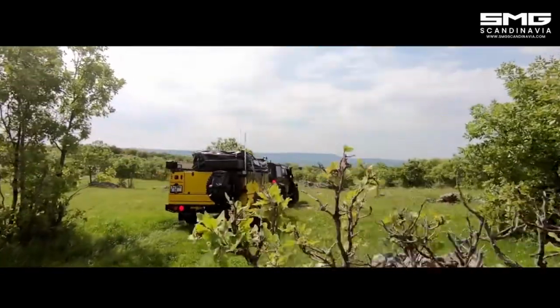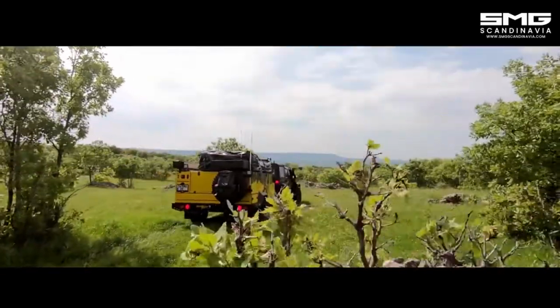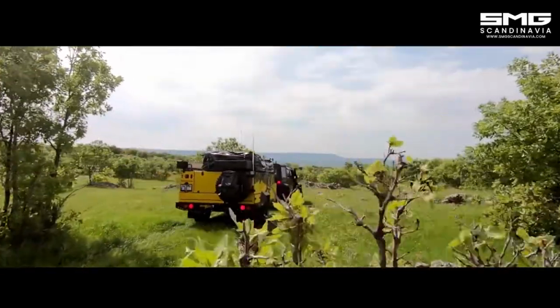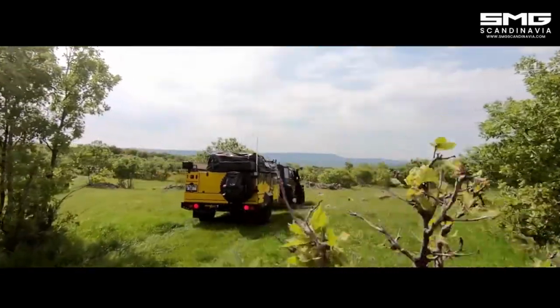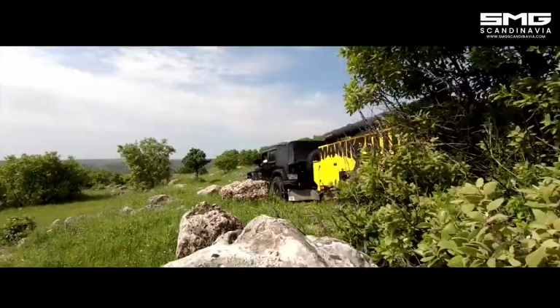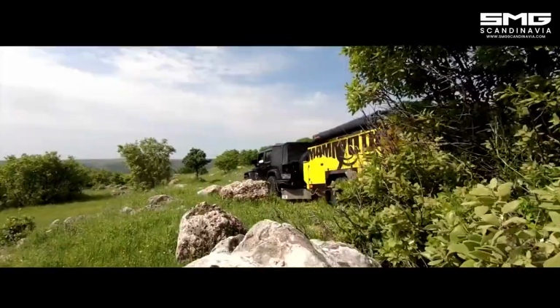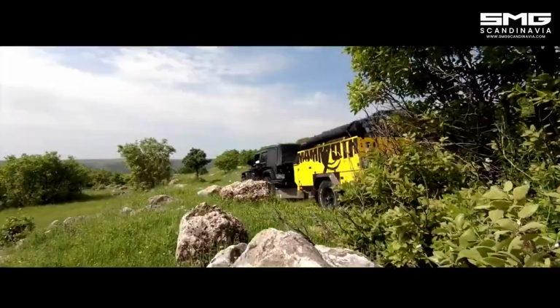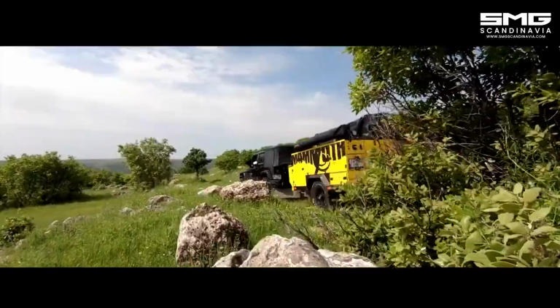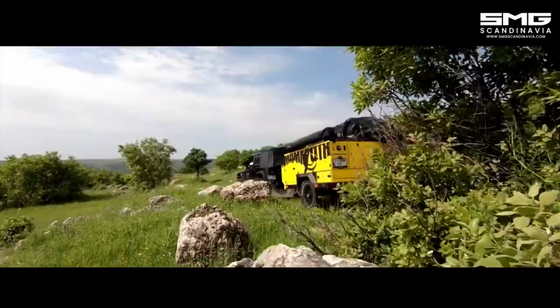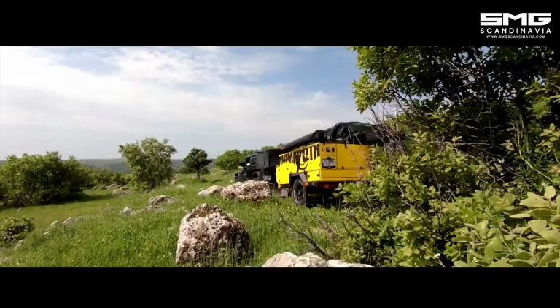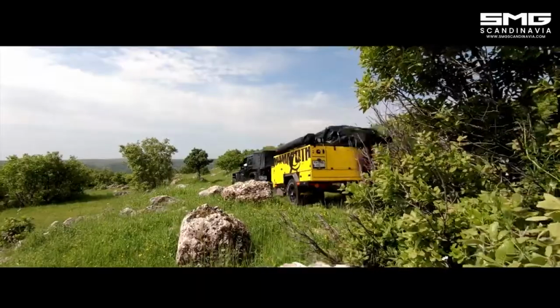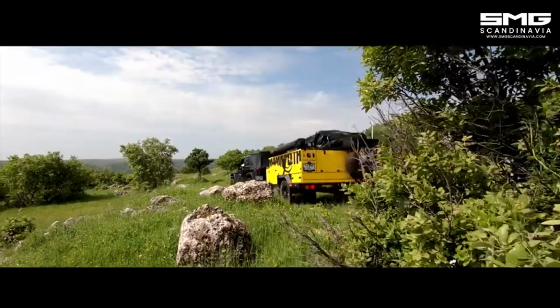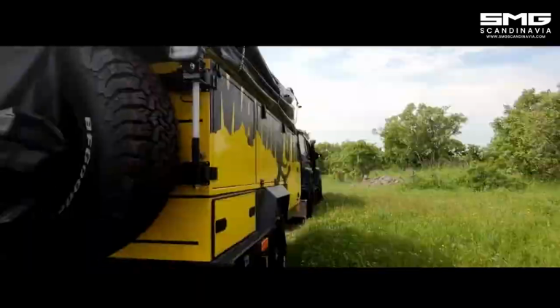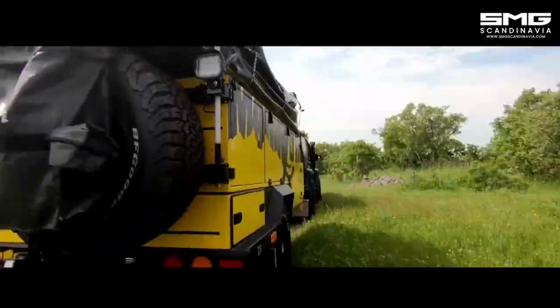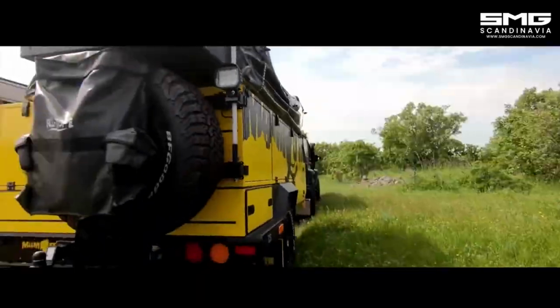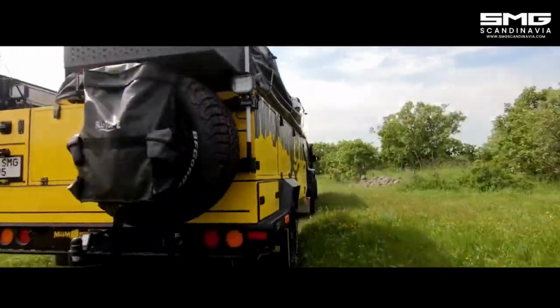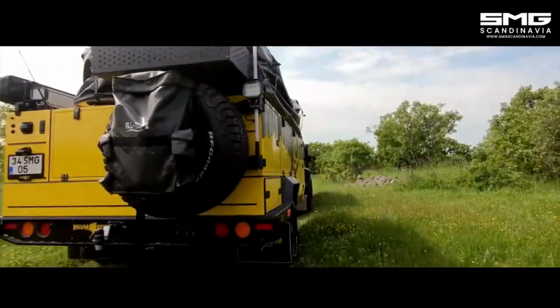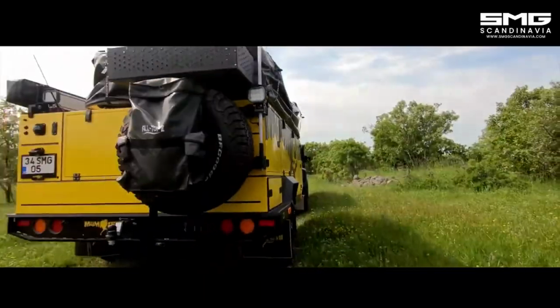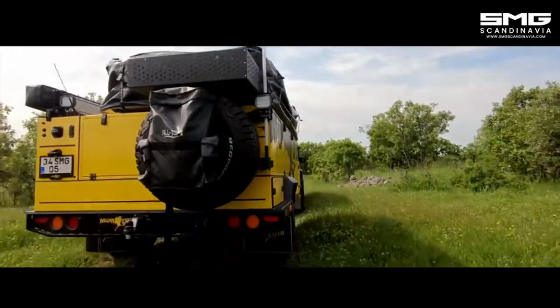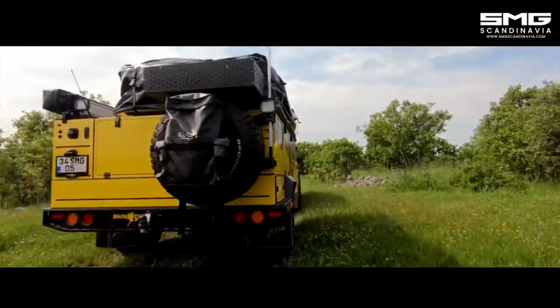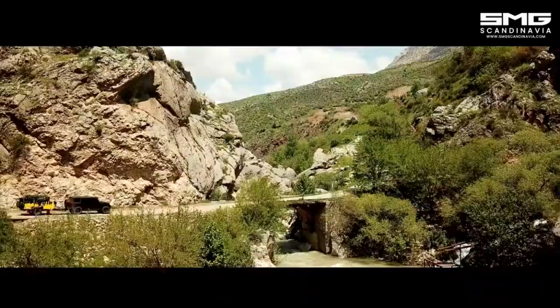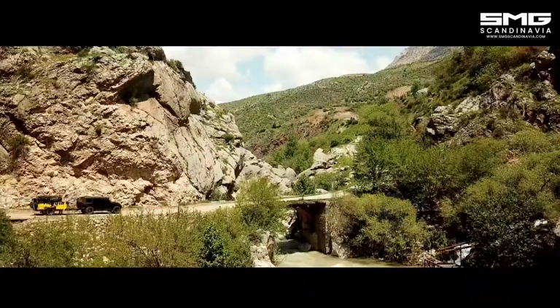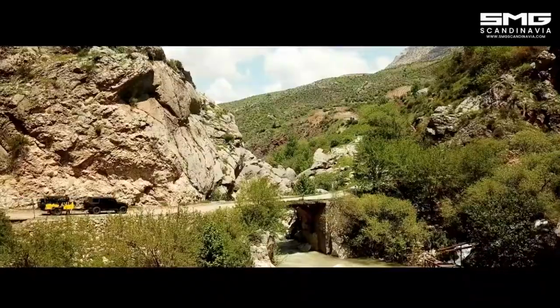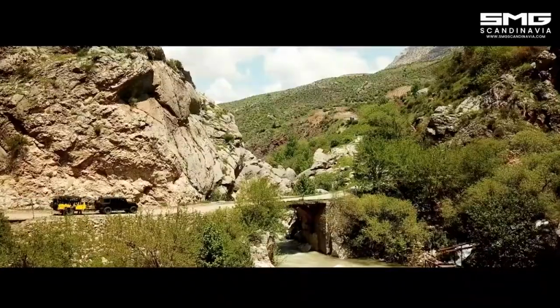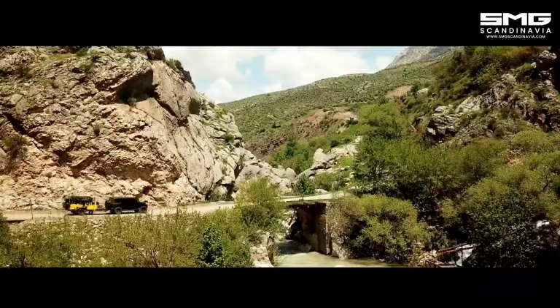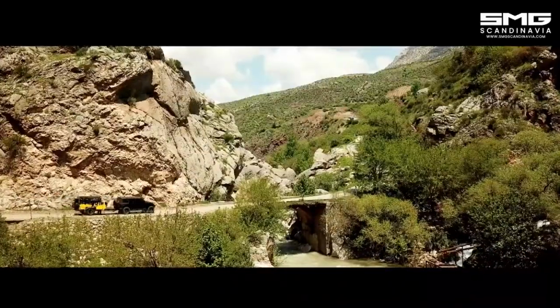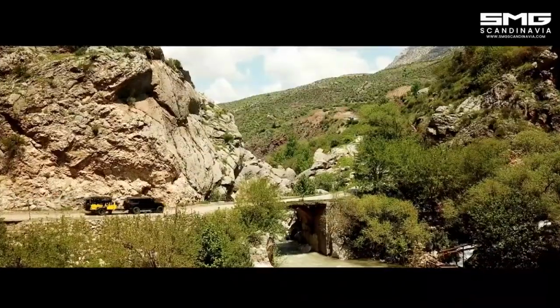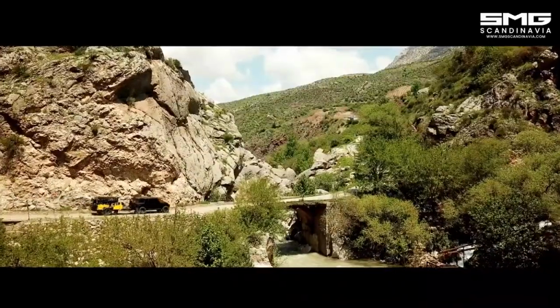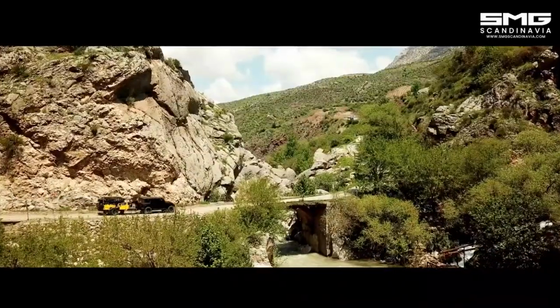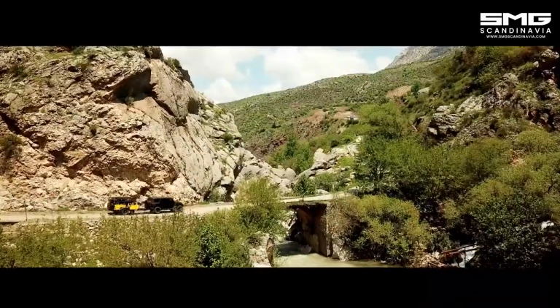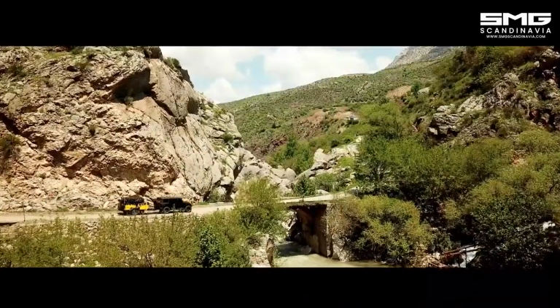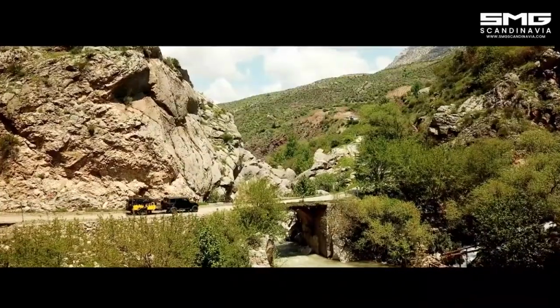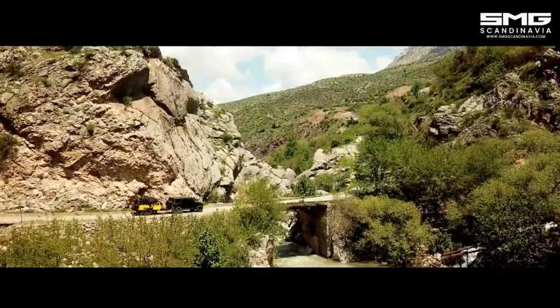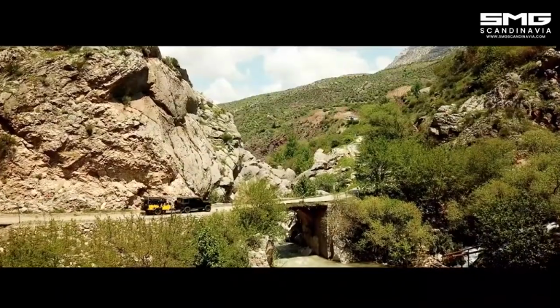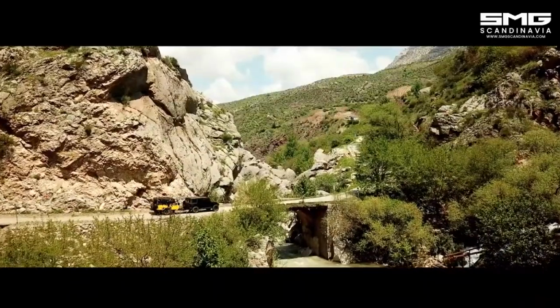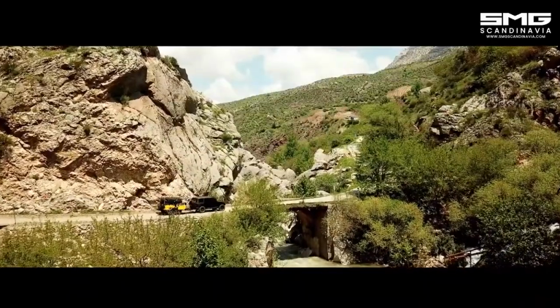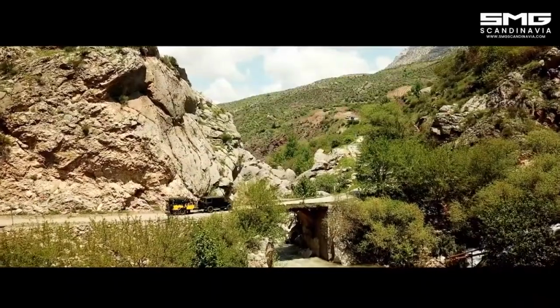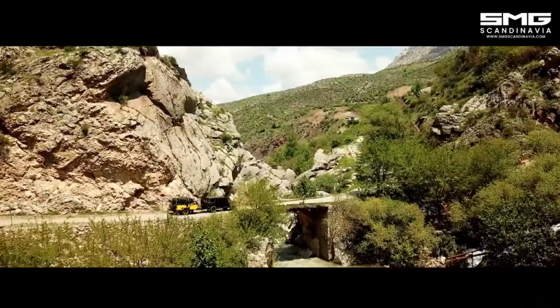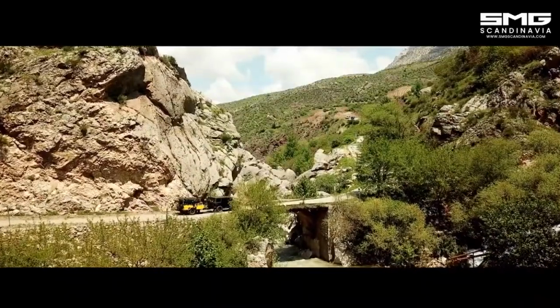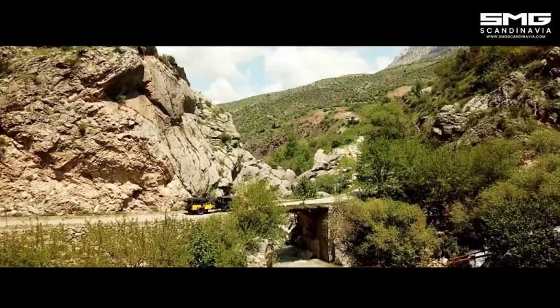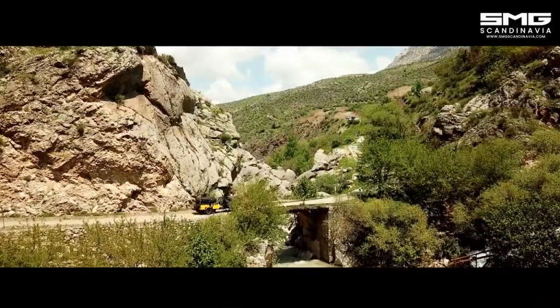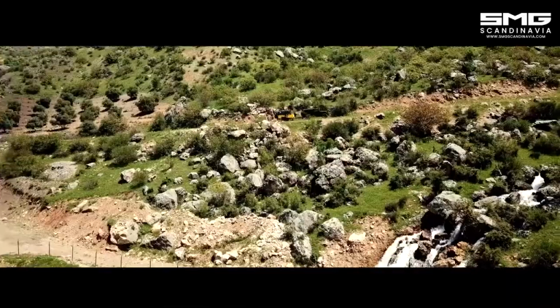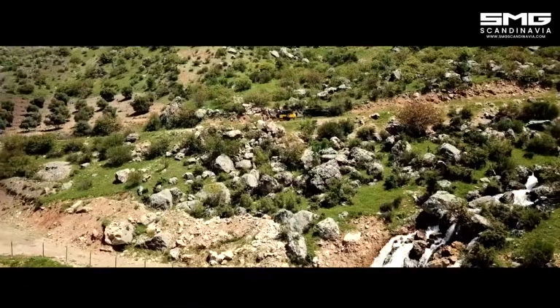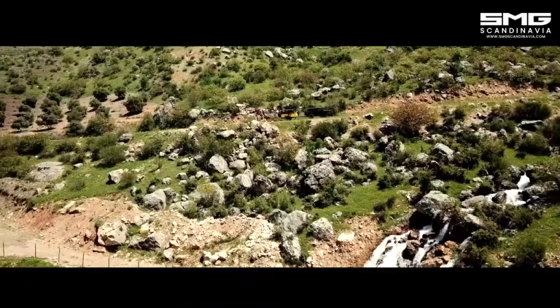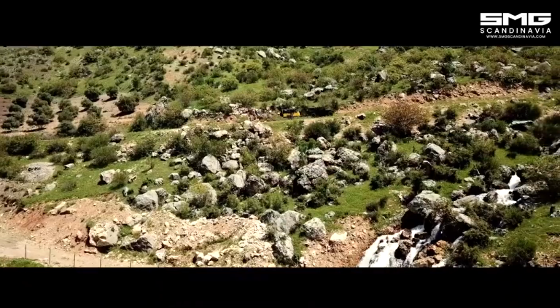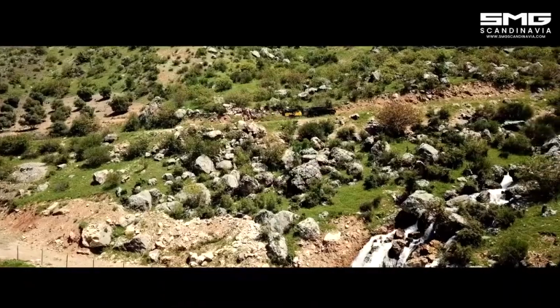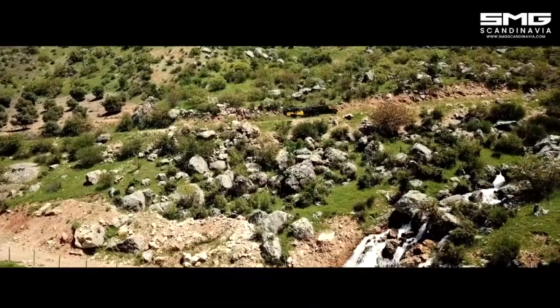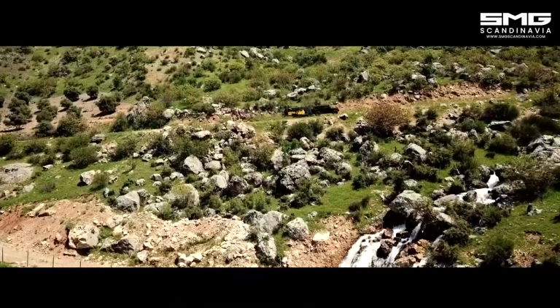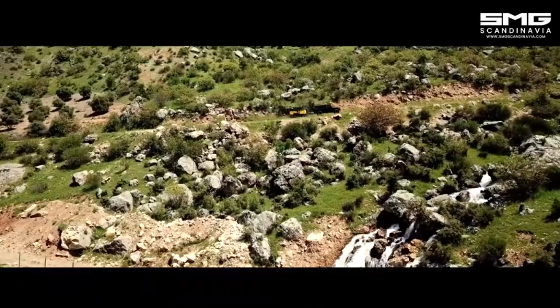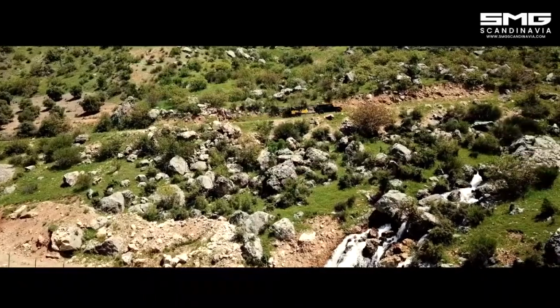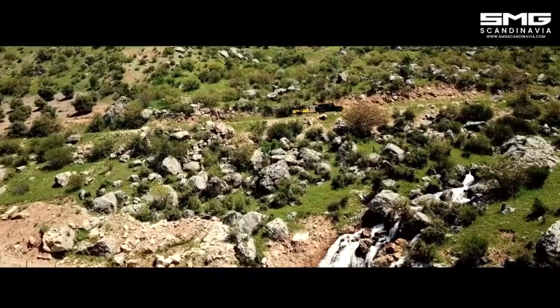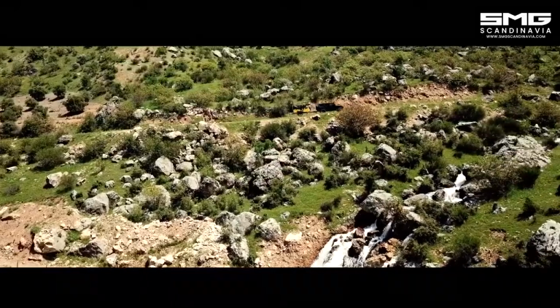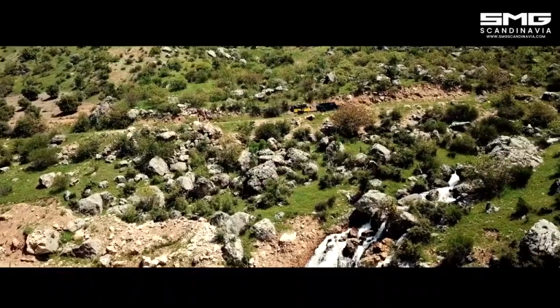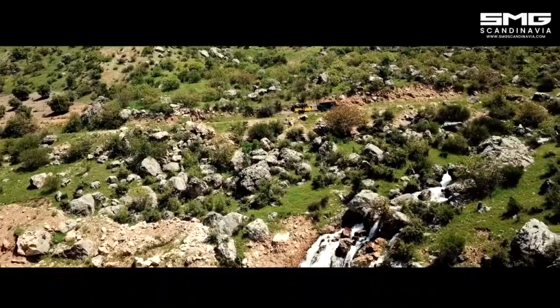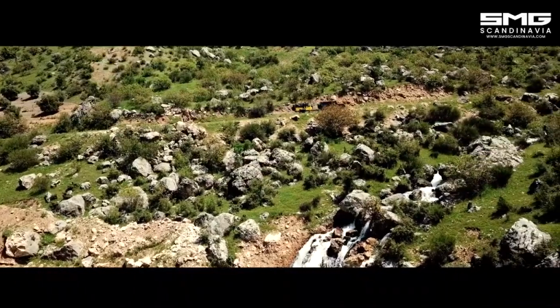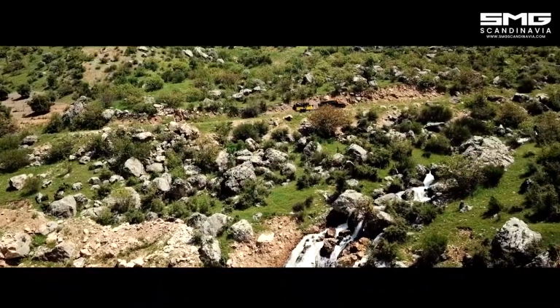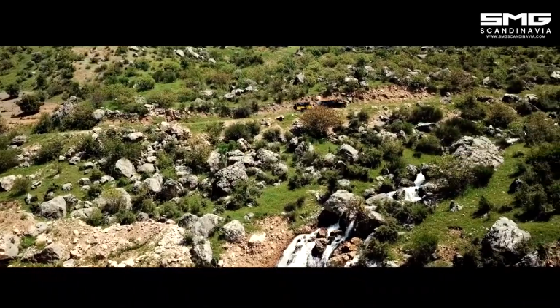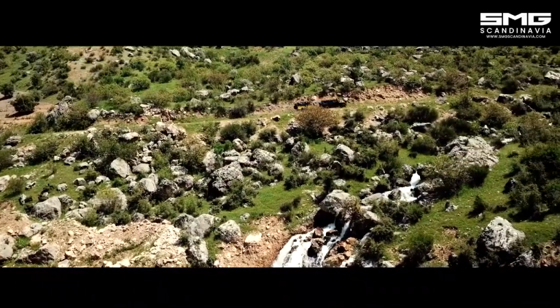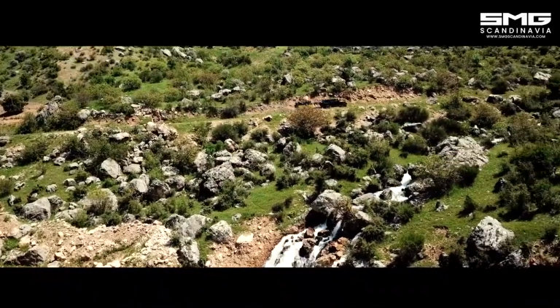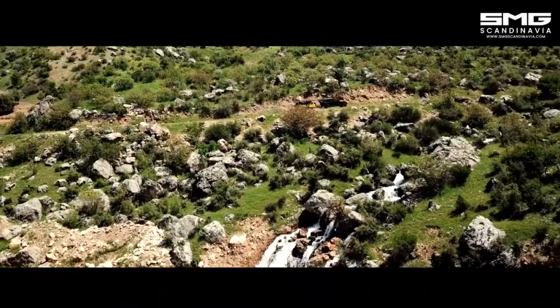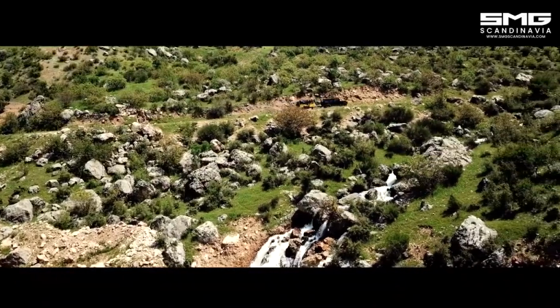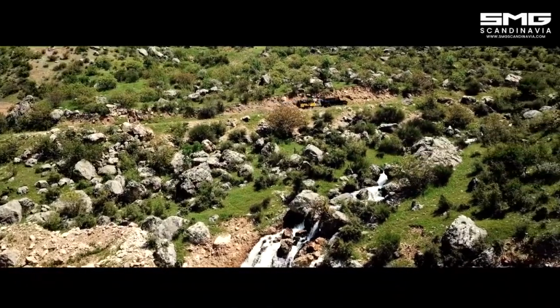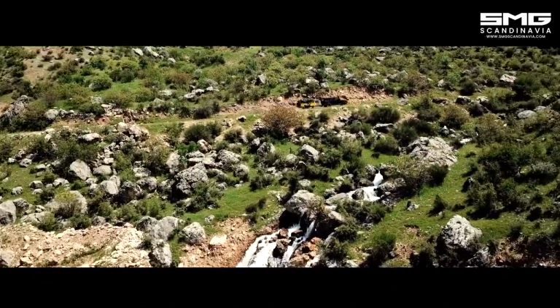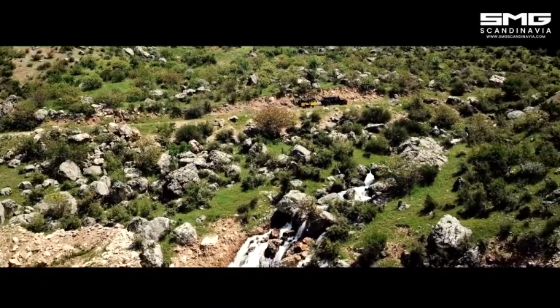With the SMG Mammoth, you choose where you will camp. Explore nature, choose your view and park it.